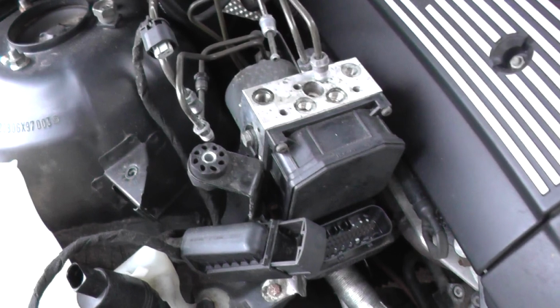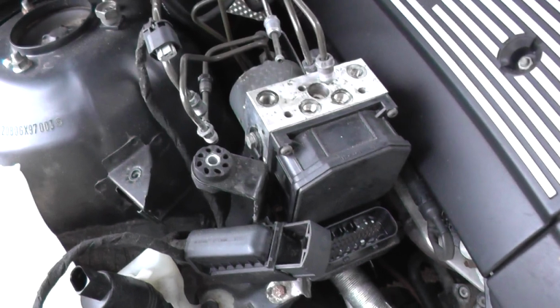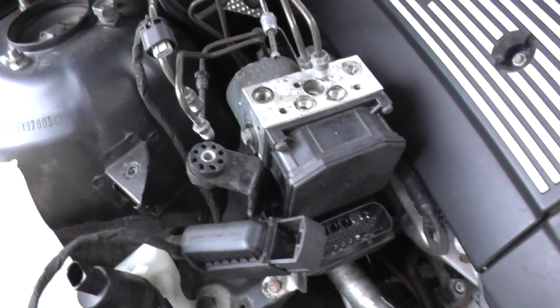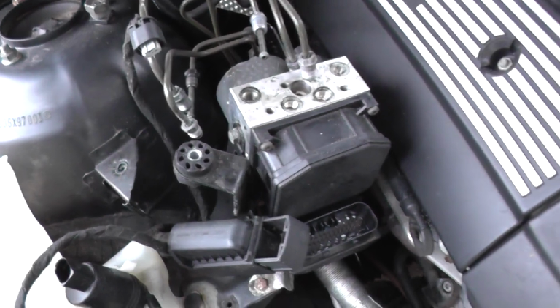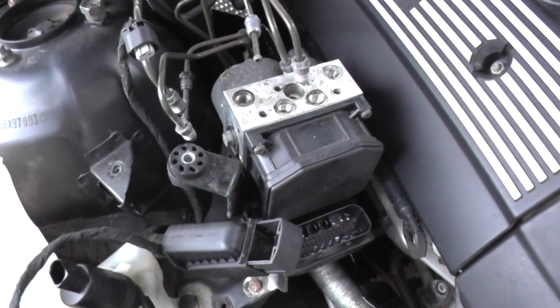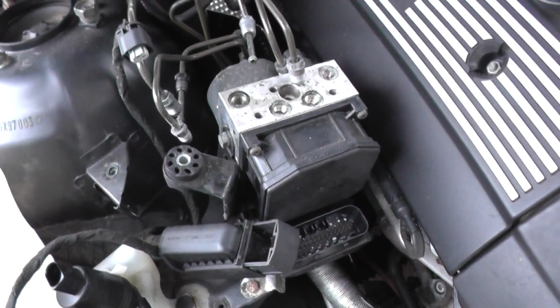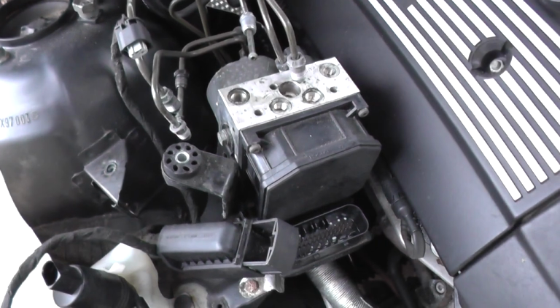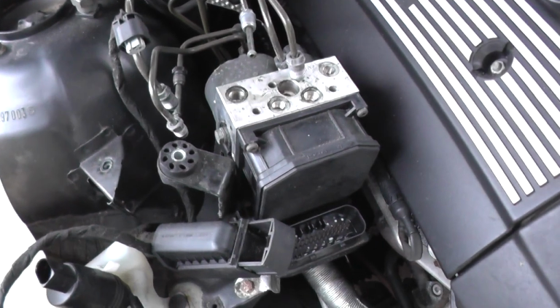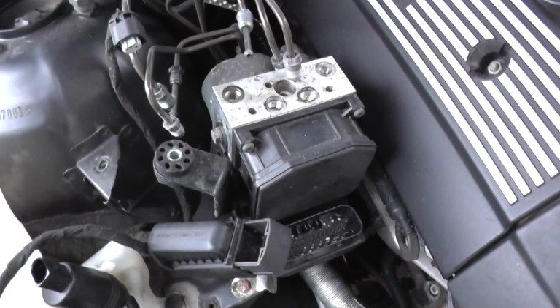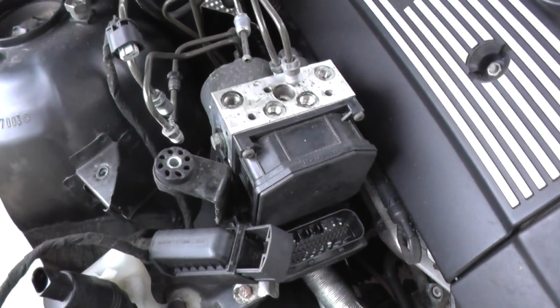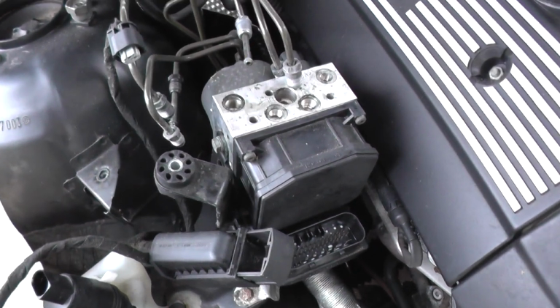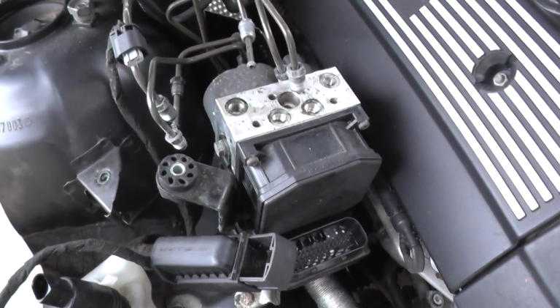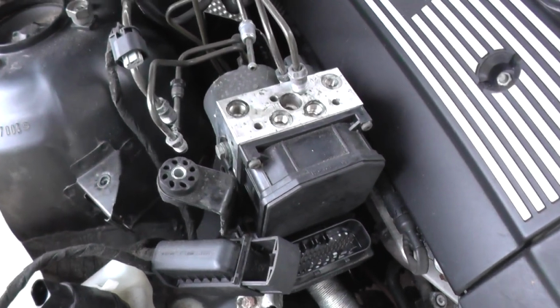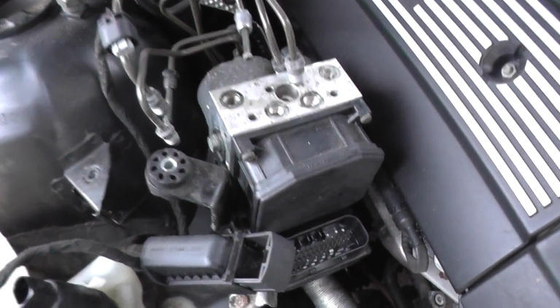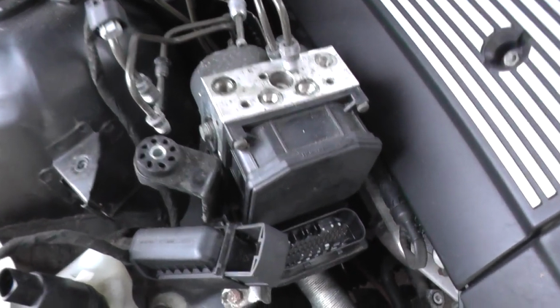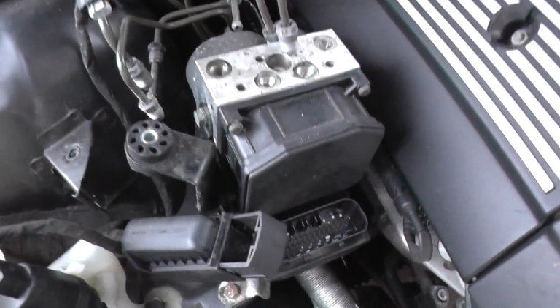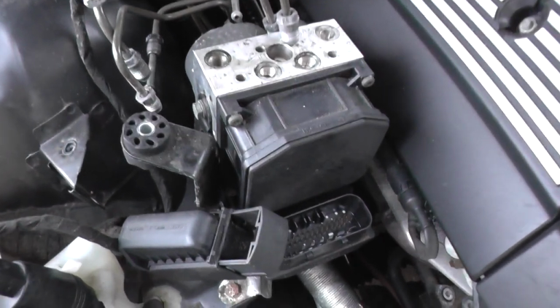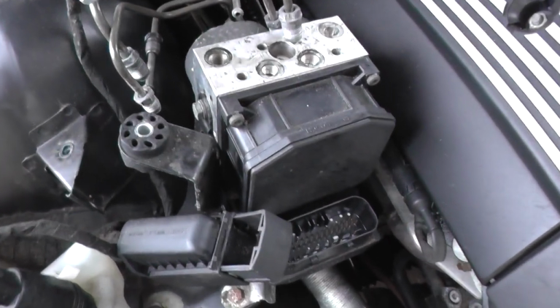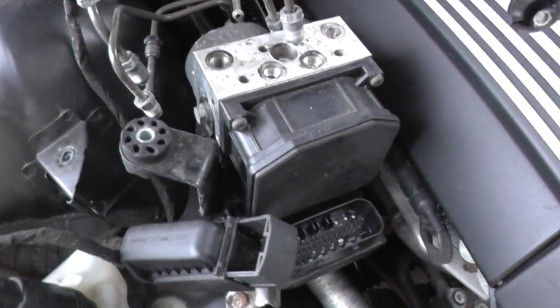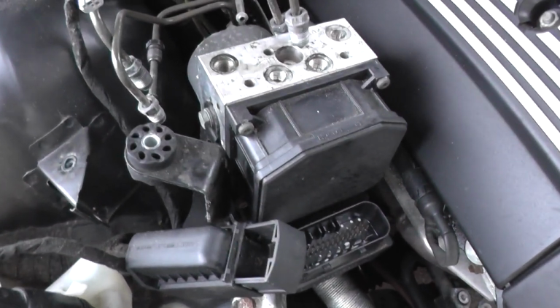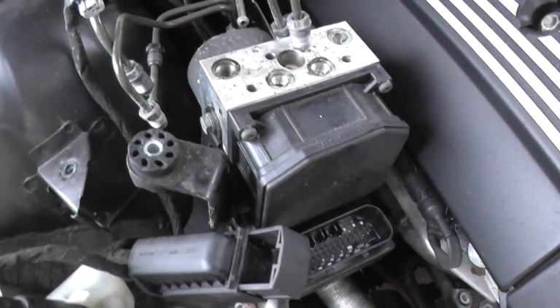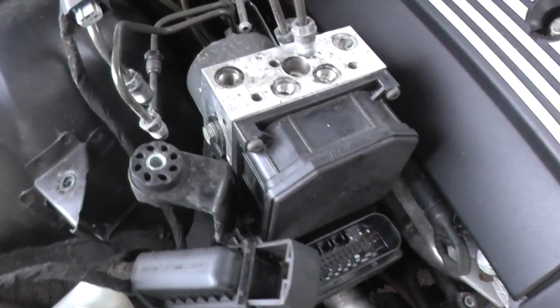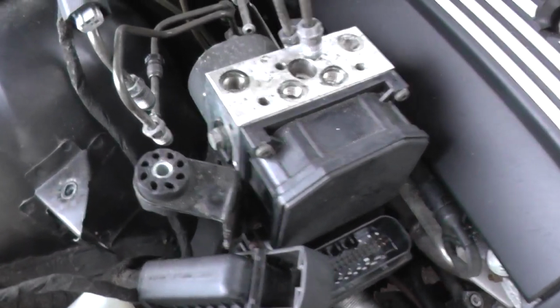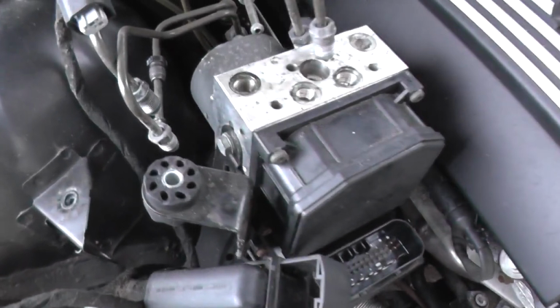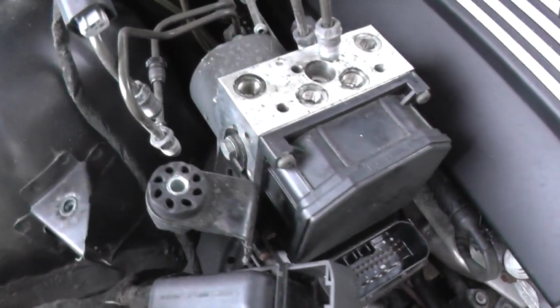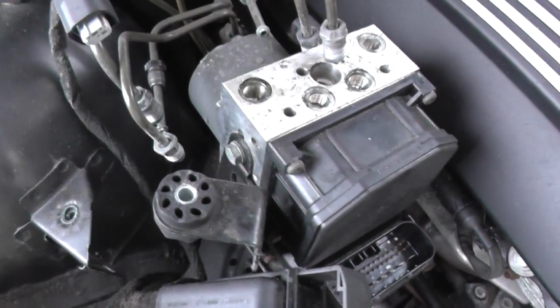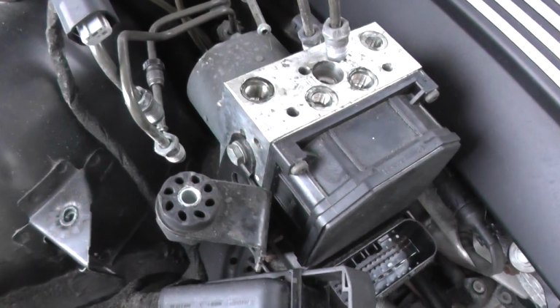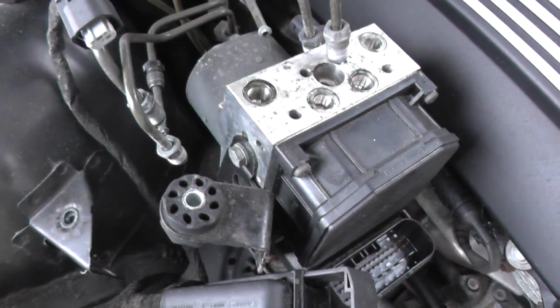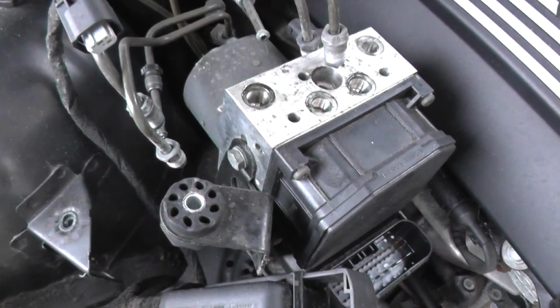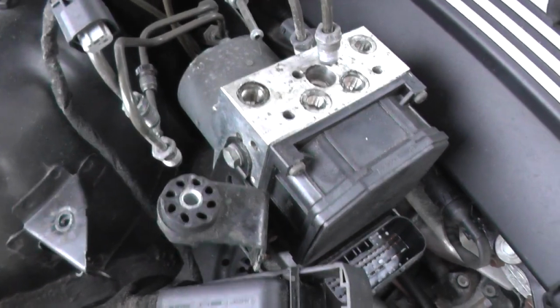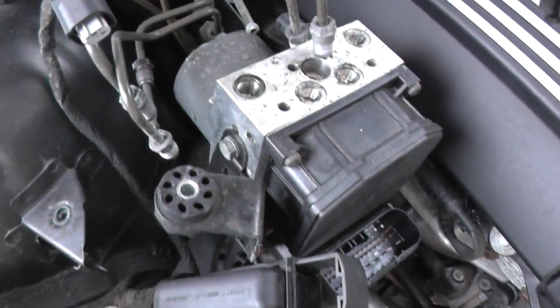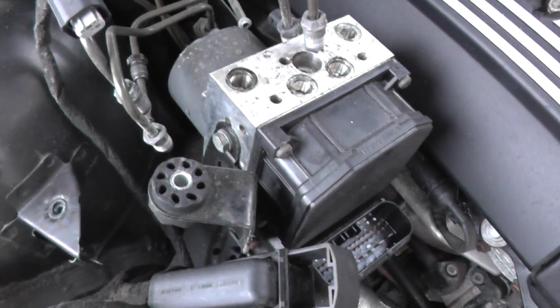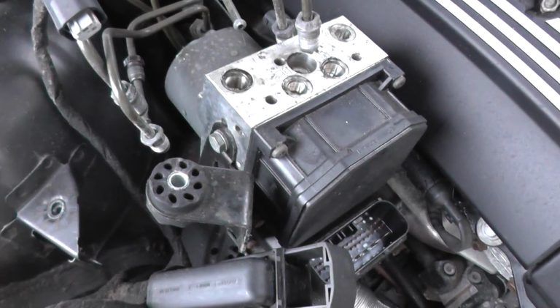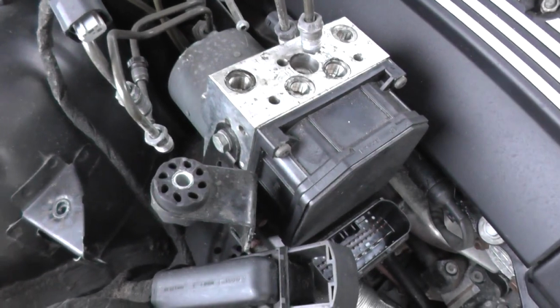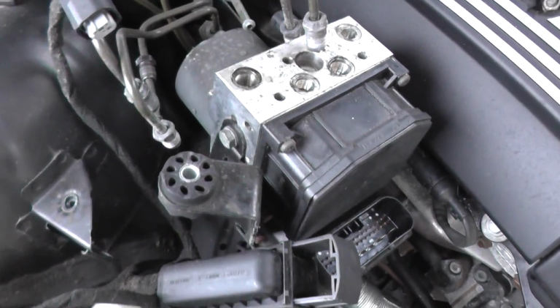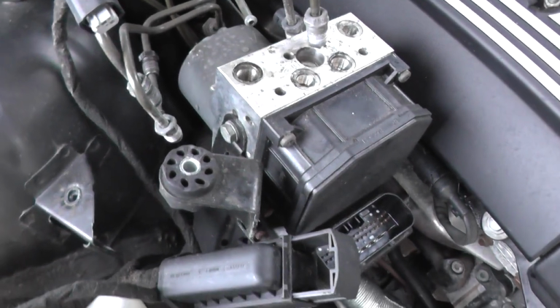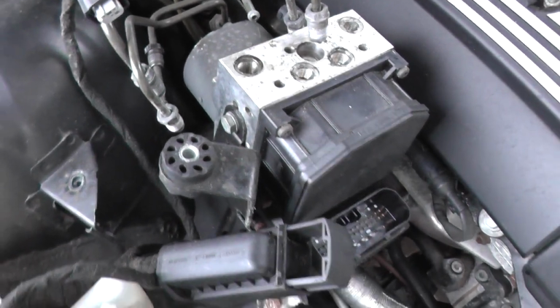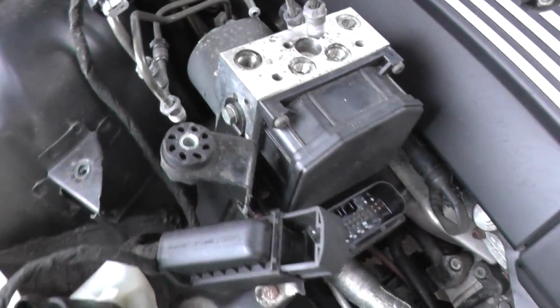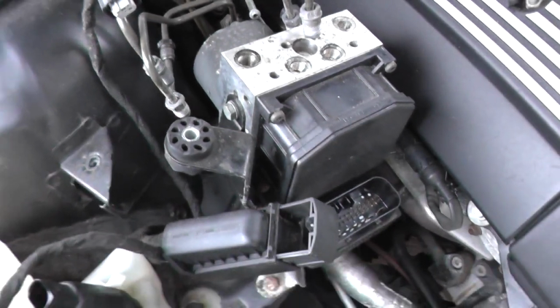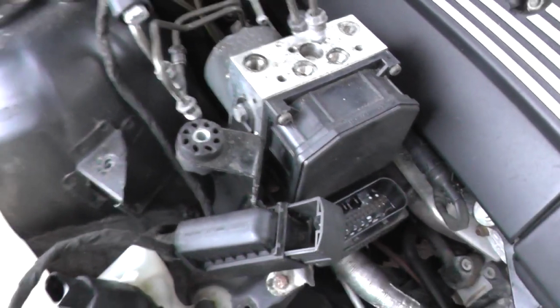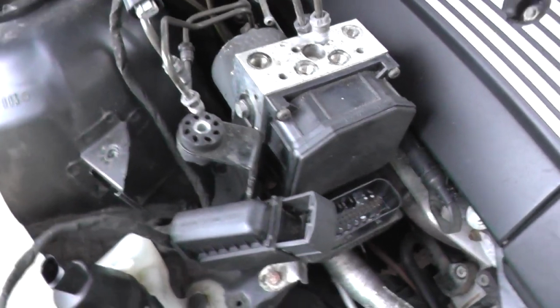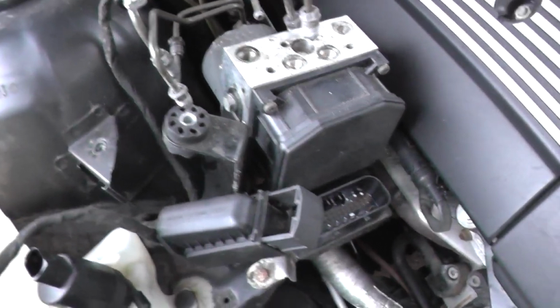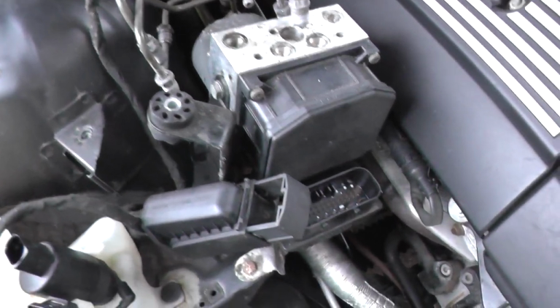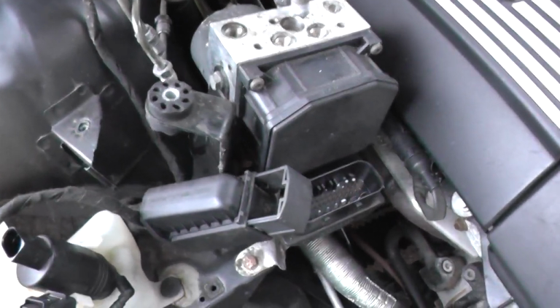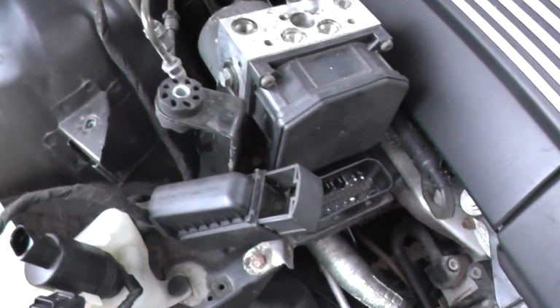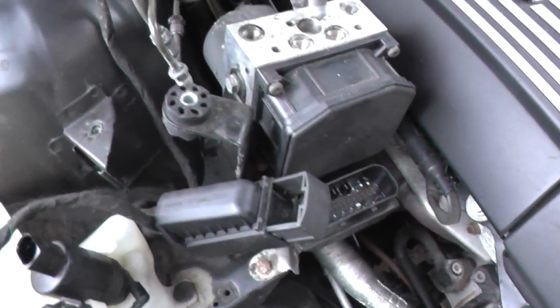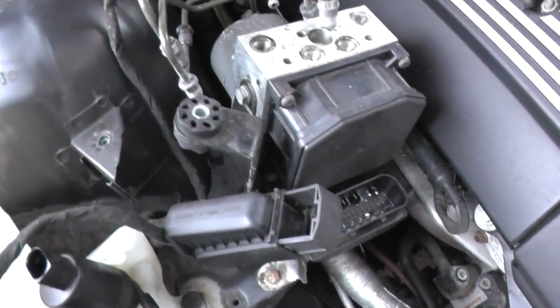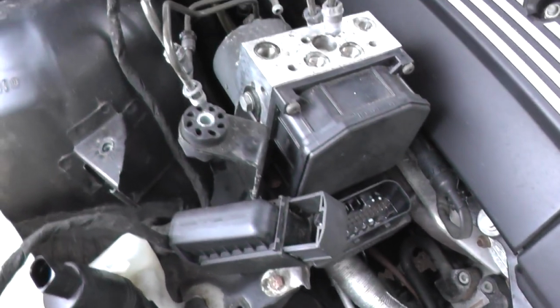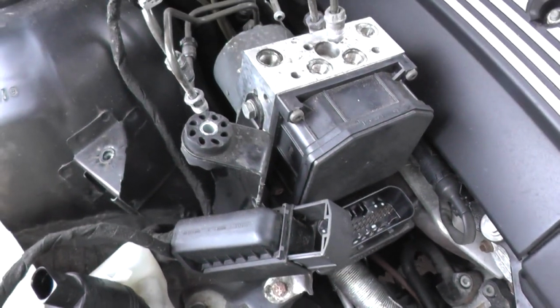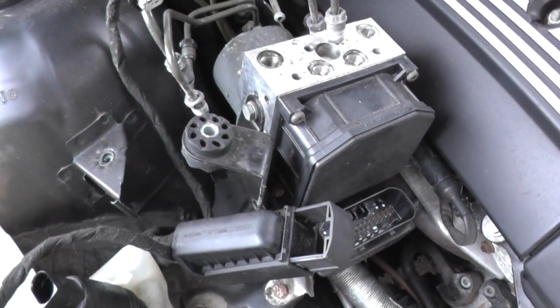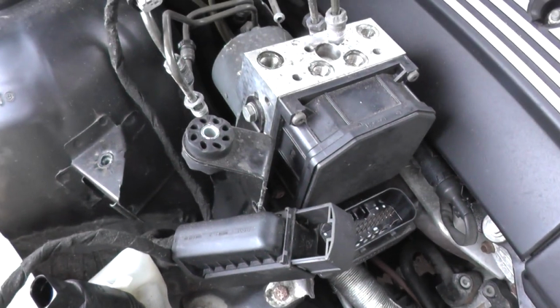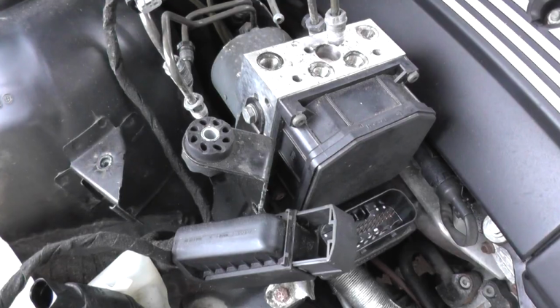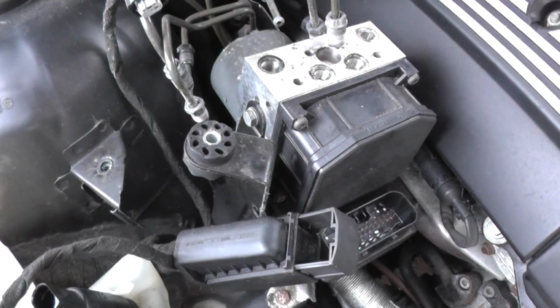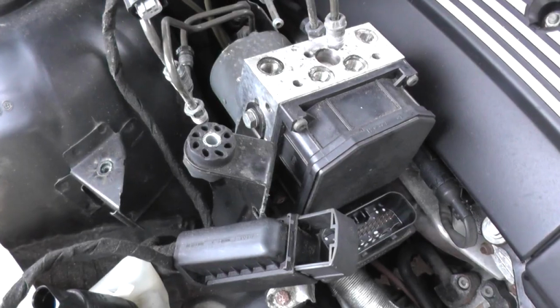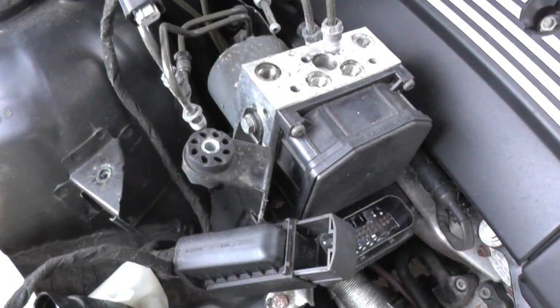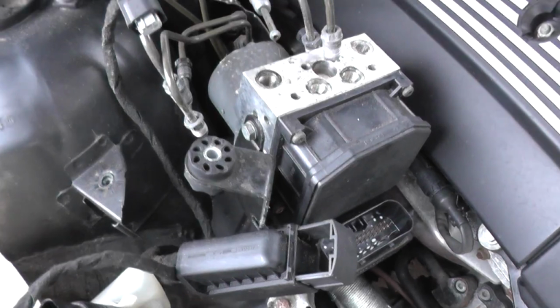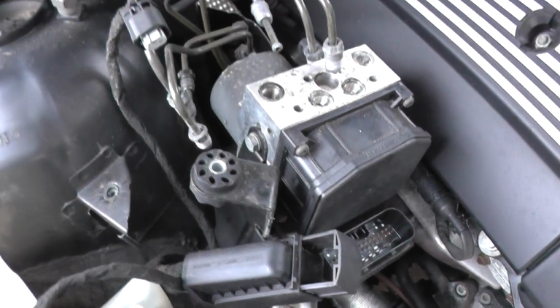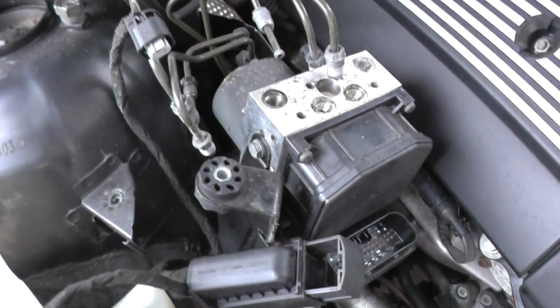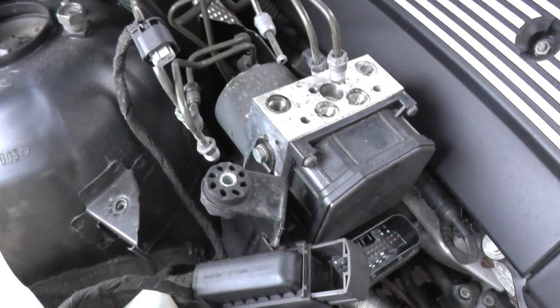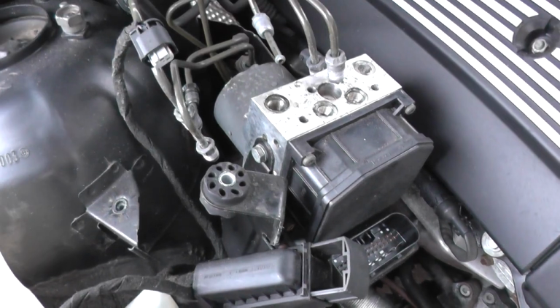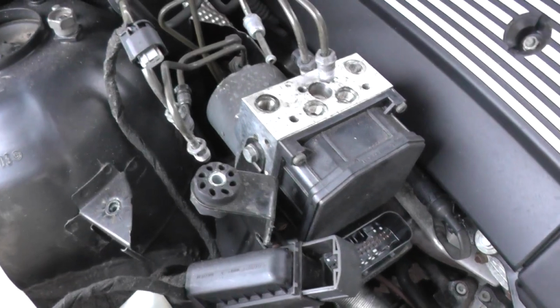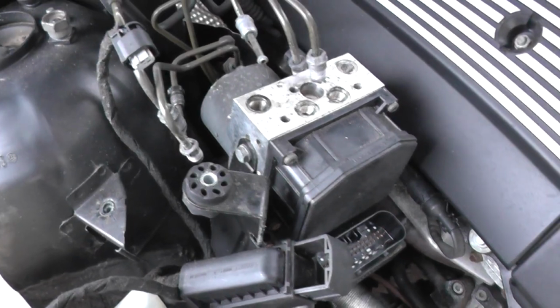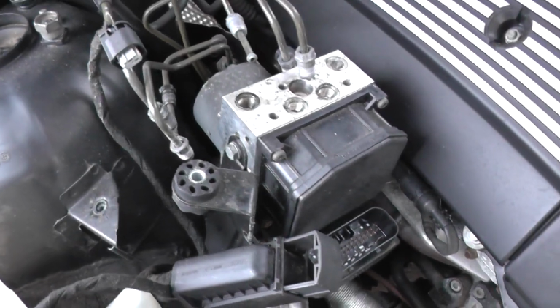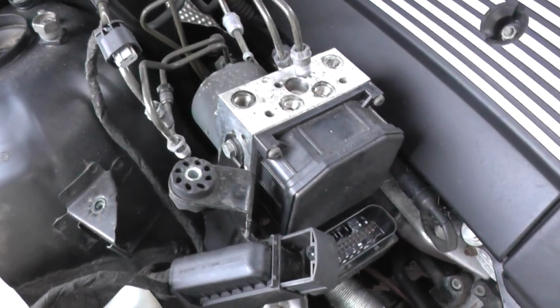This is the BMW ABS pump and module — just a quick video on how you can actually remove it.